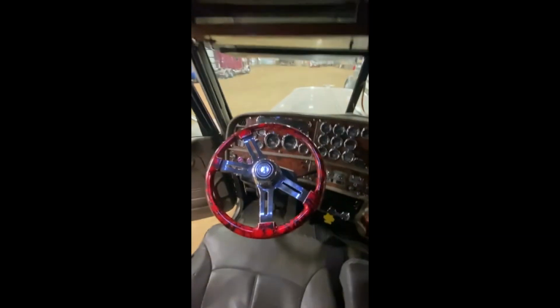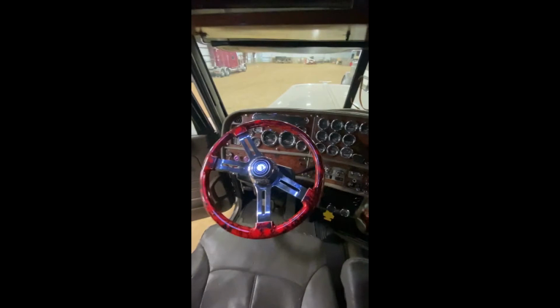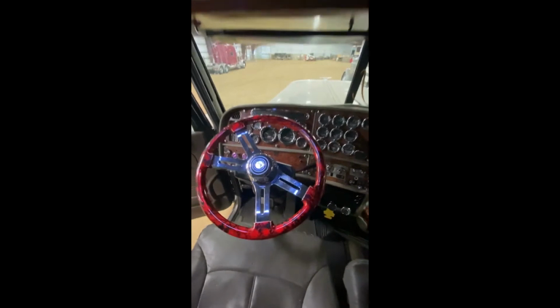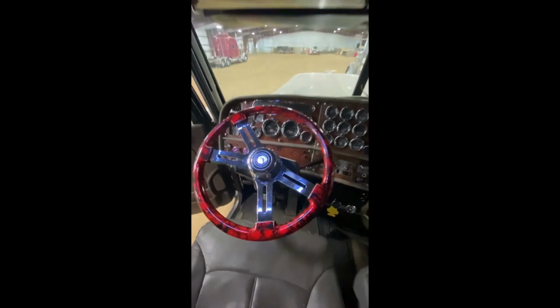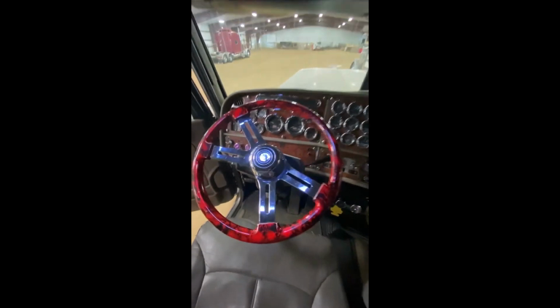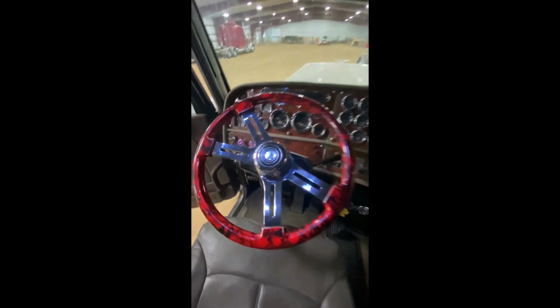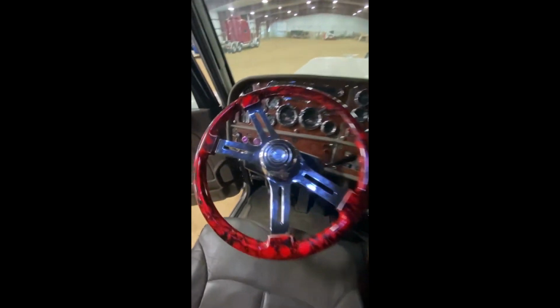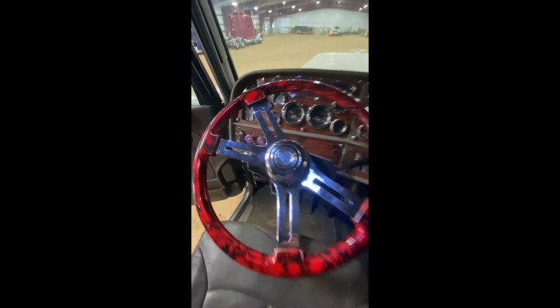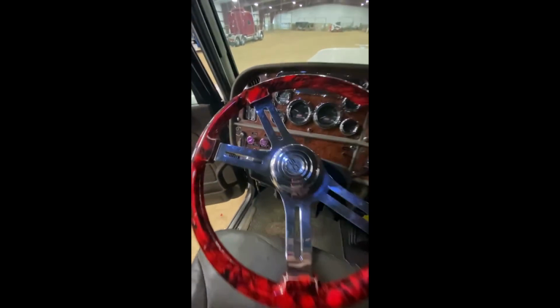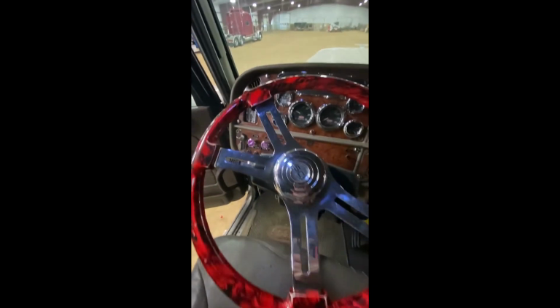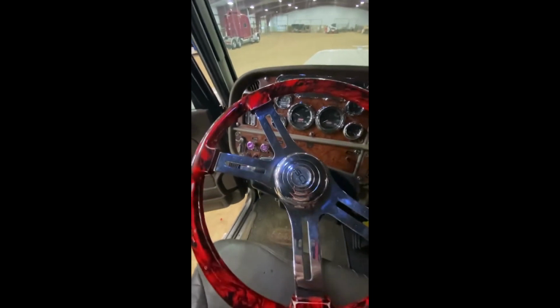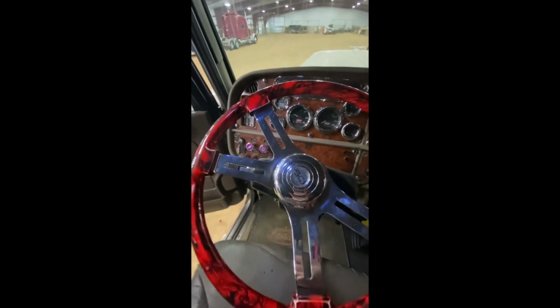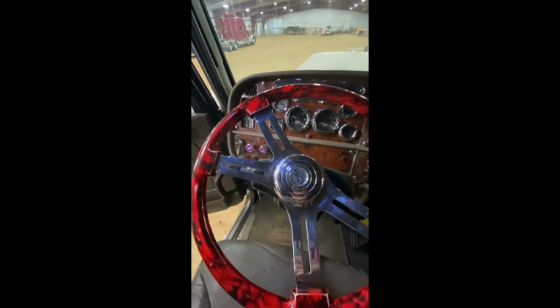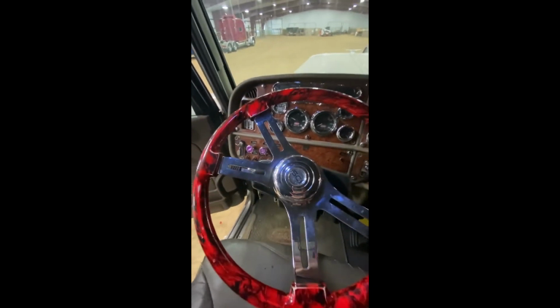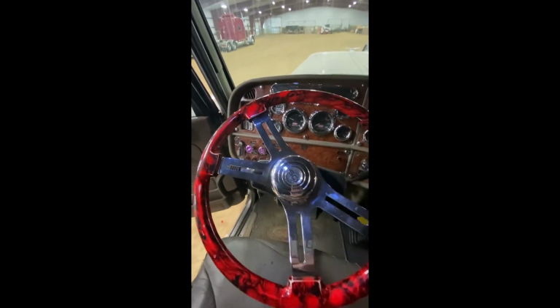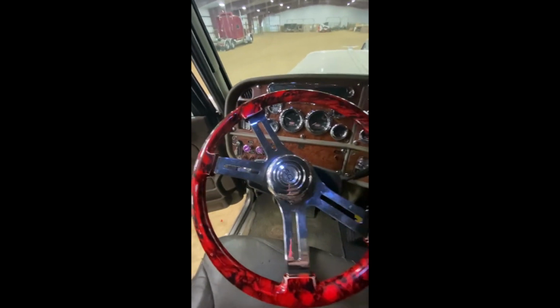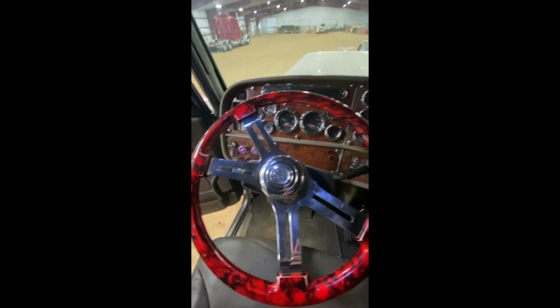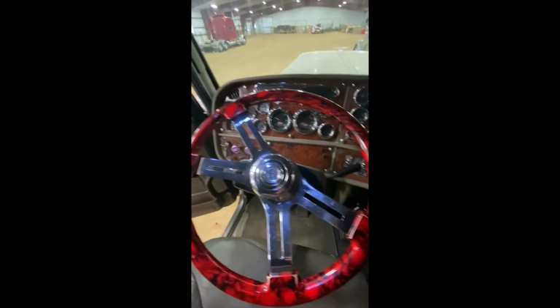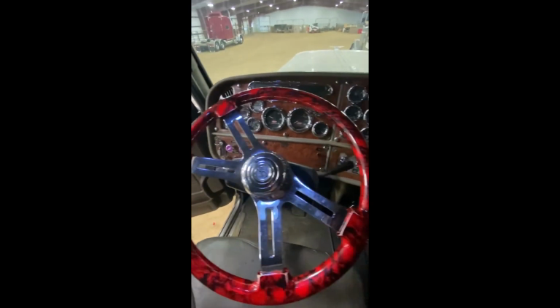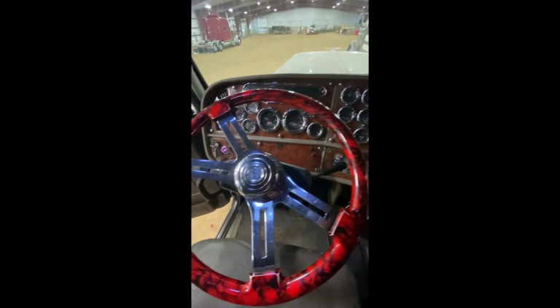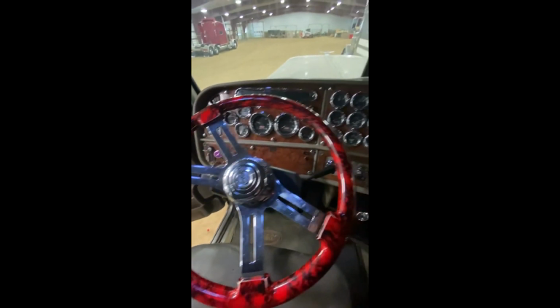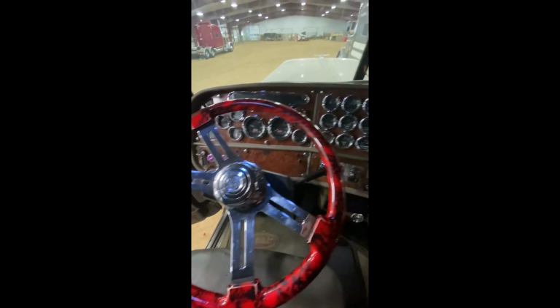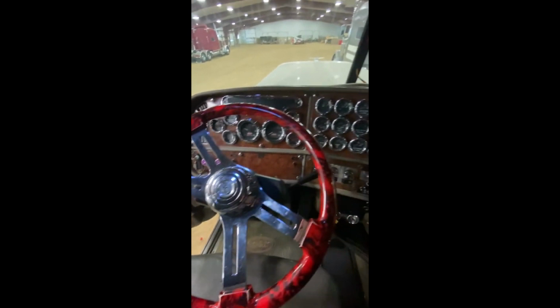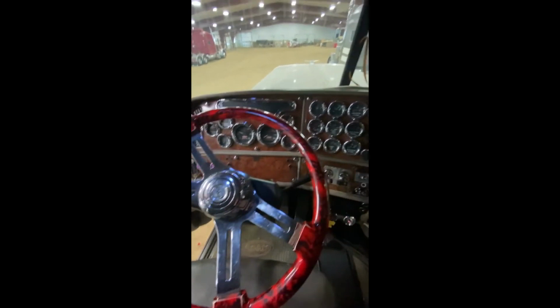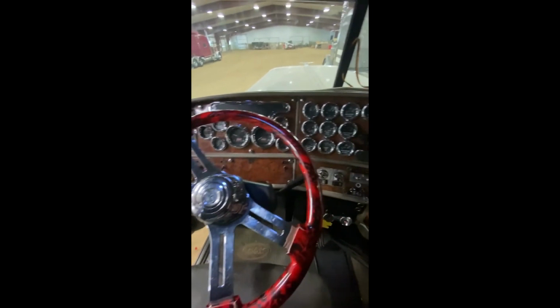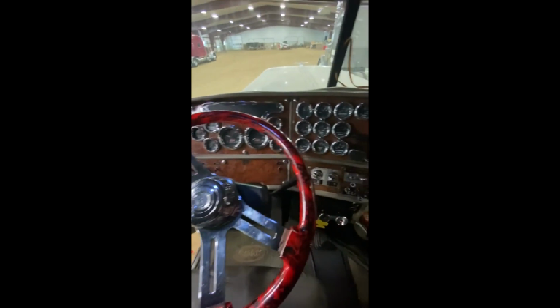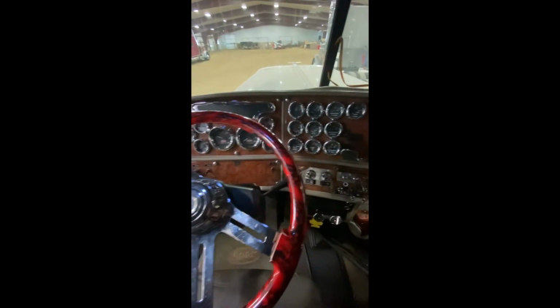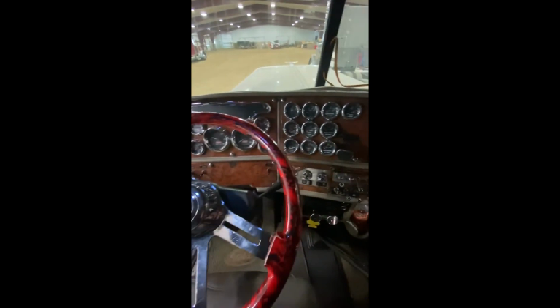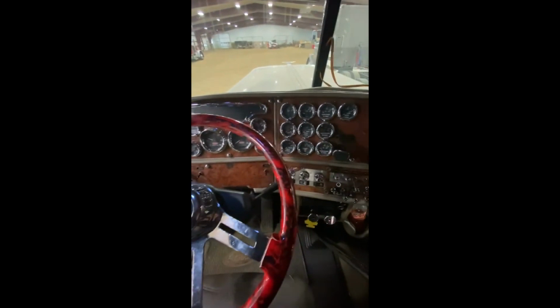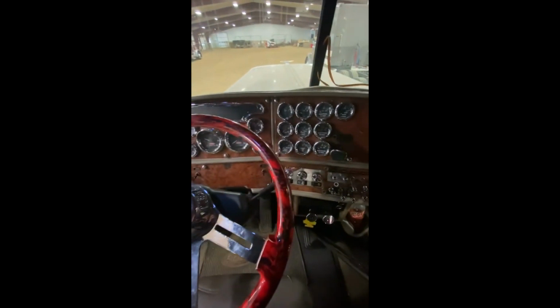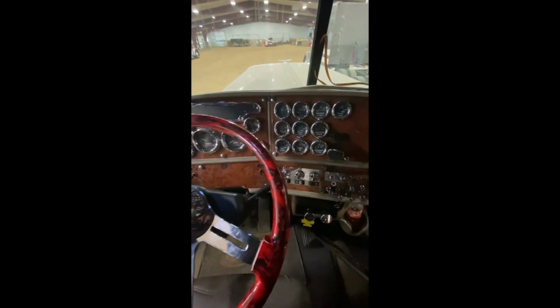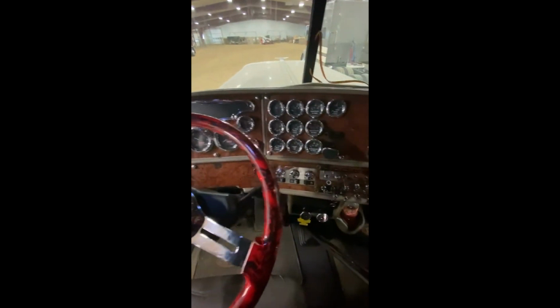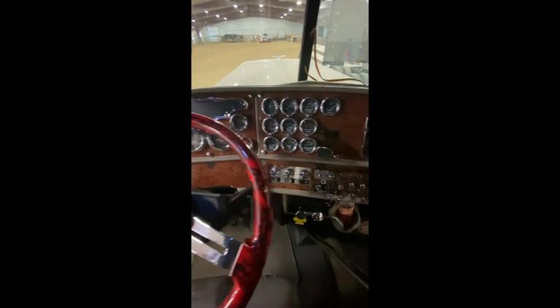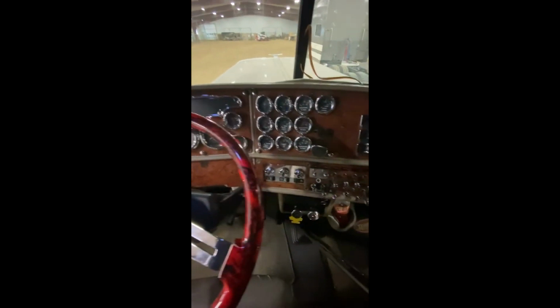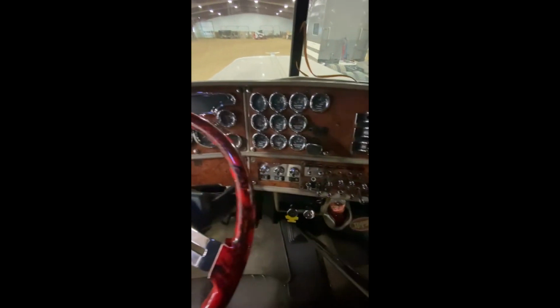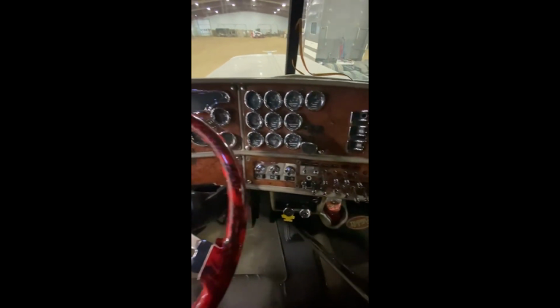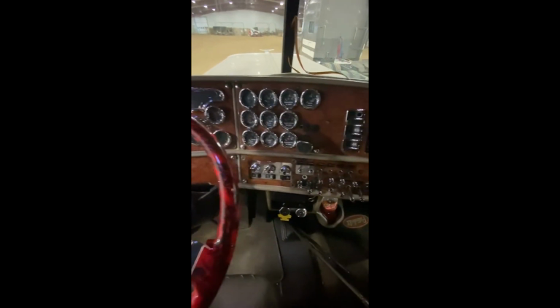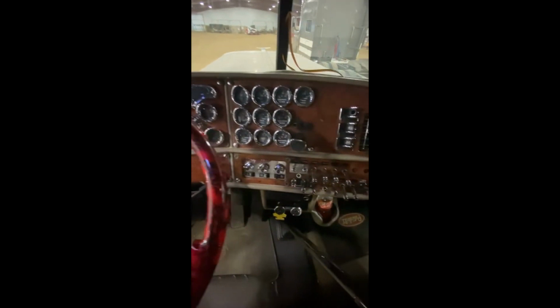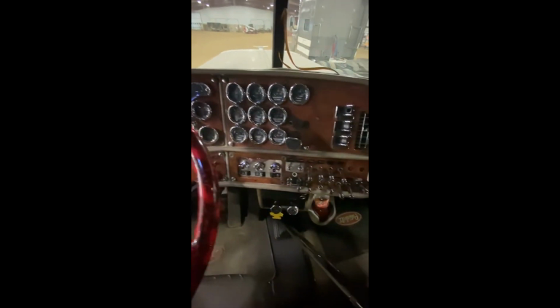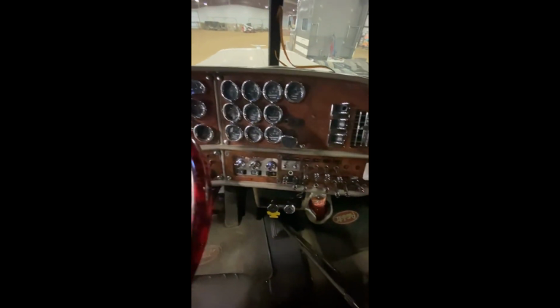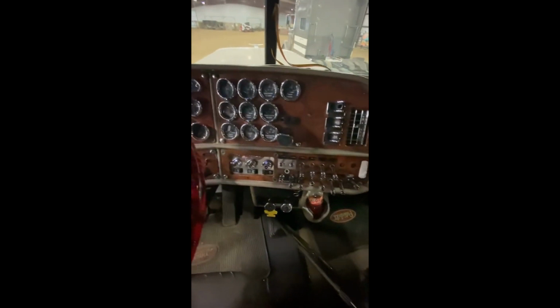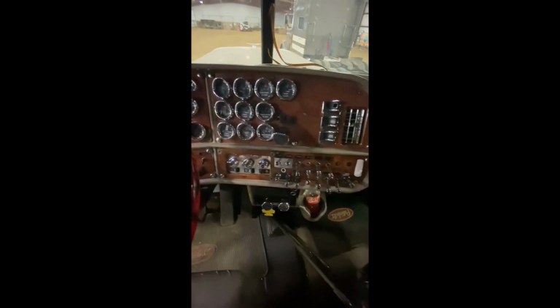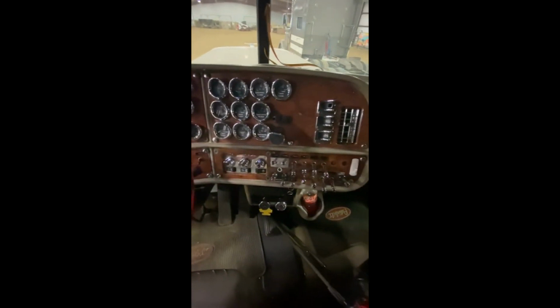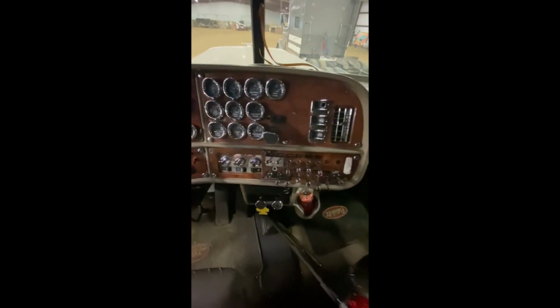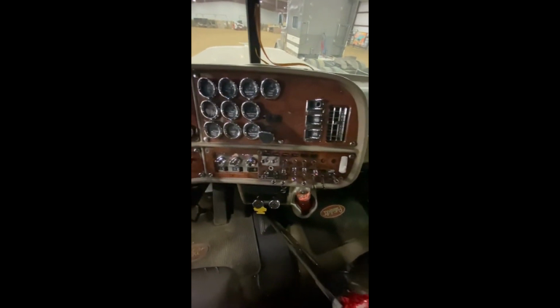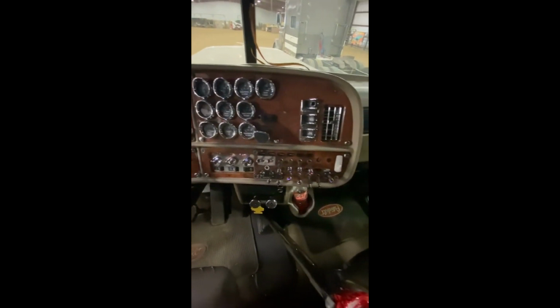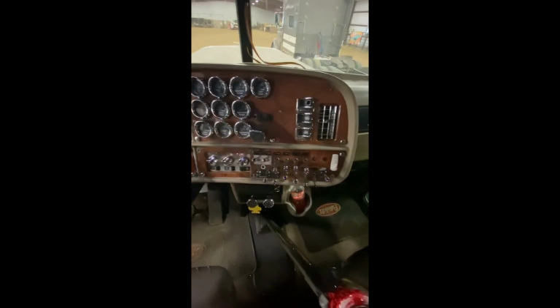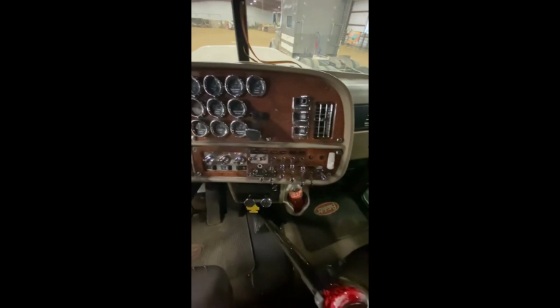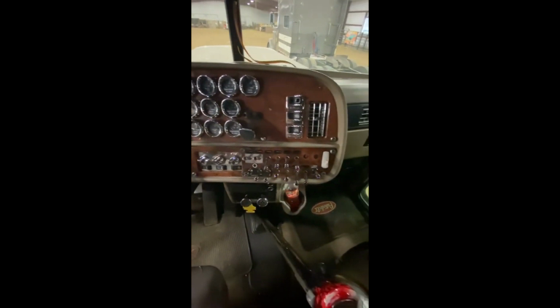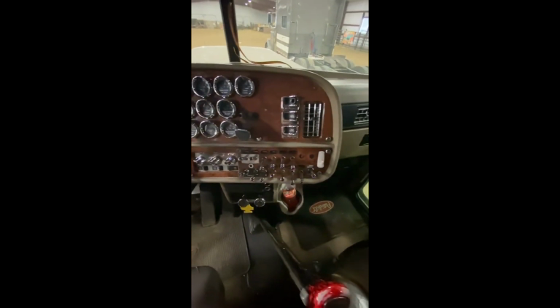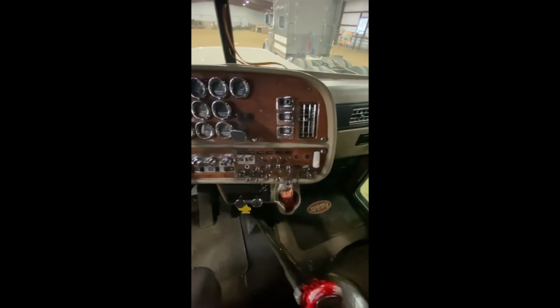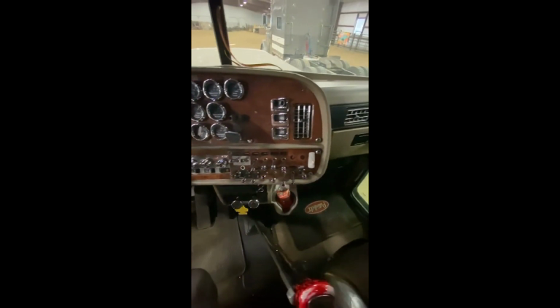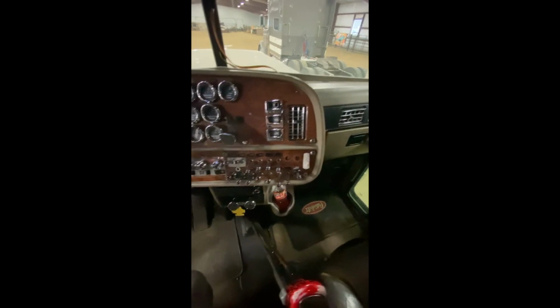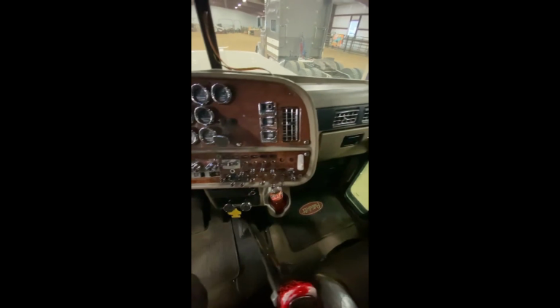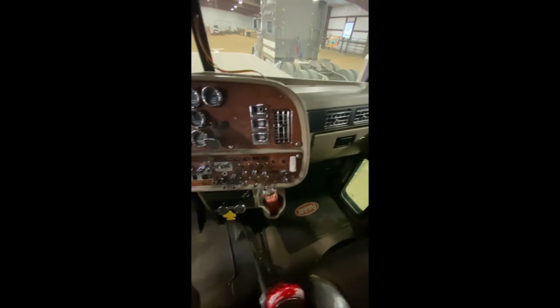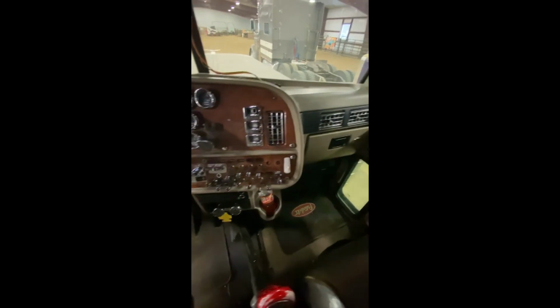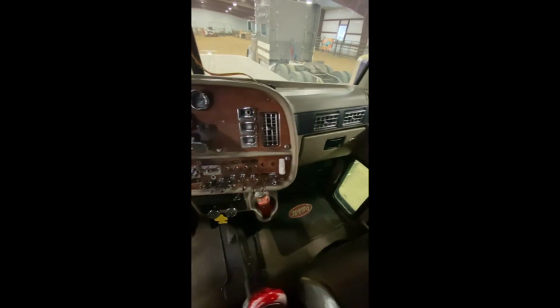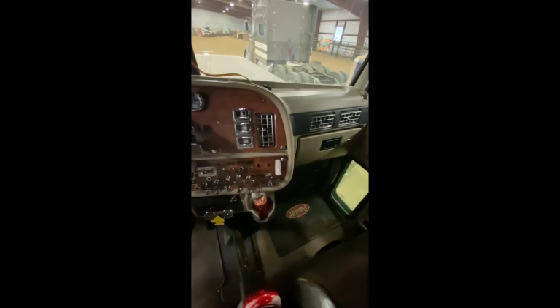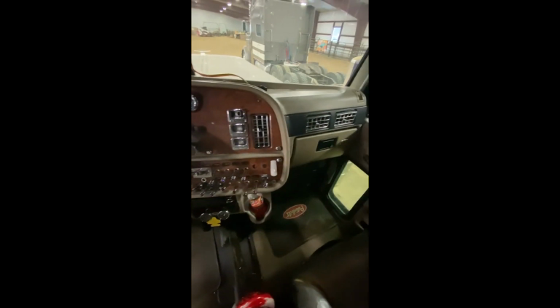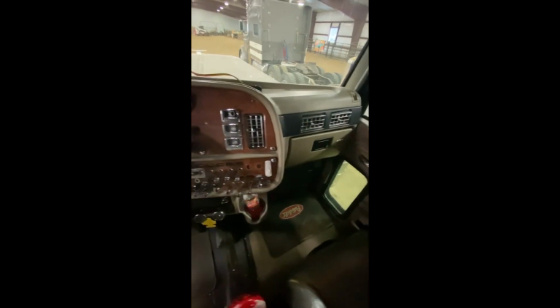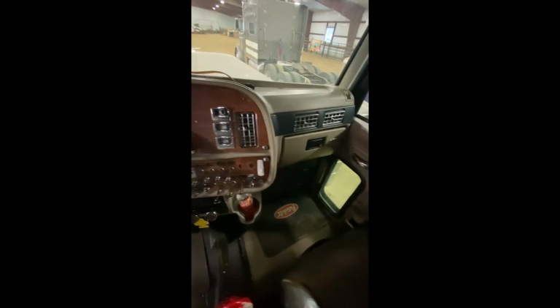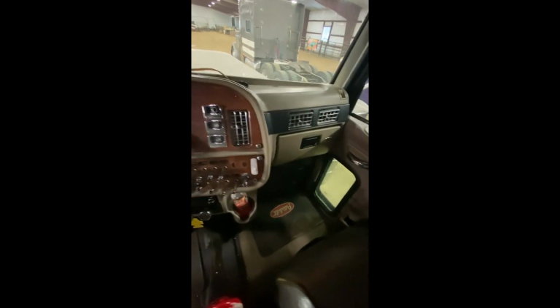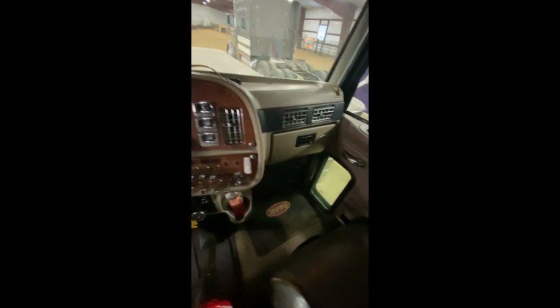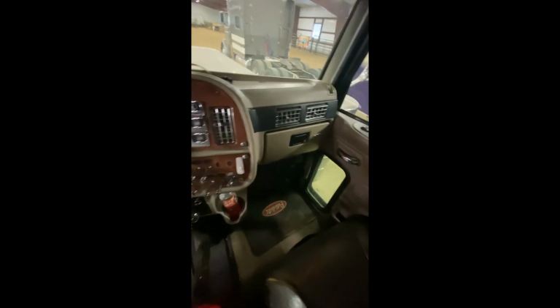Someone built a shelf of some sort up there to set things on, and it's got all the gauges.